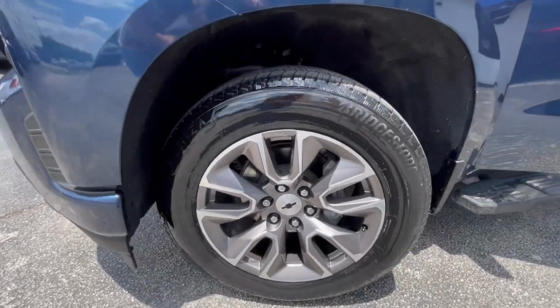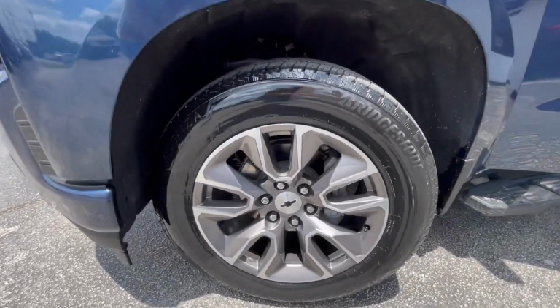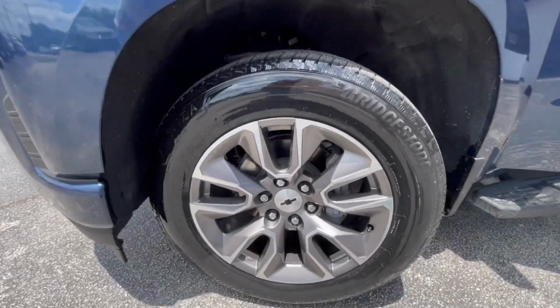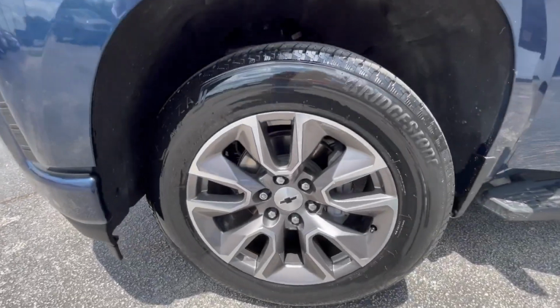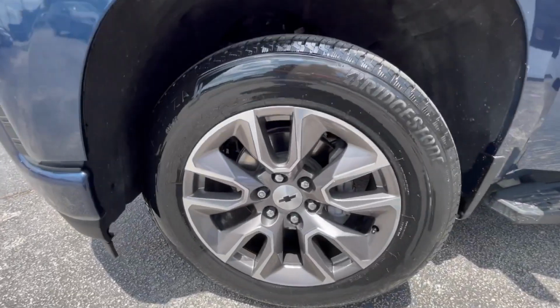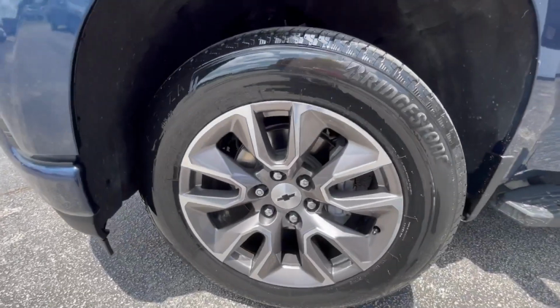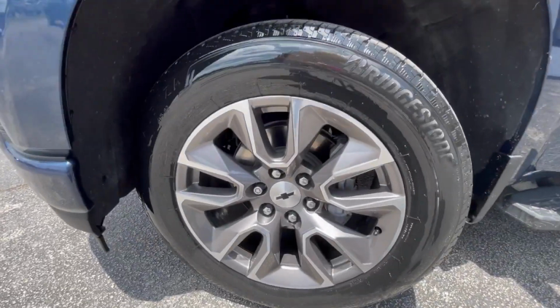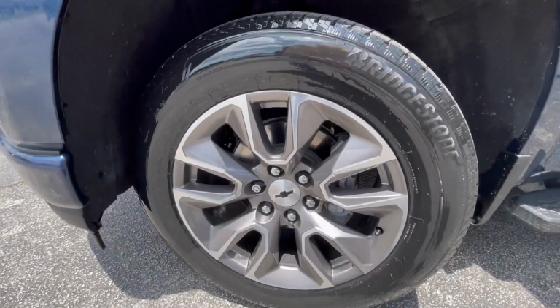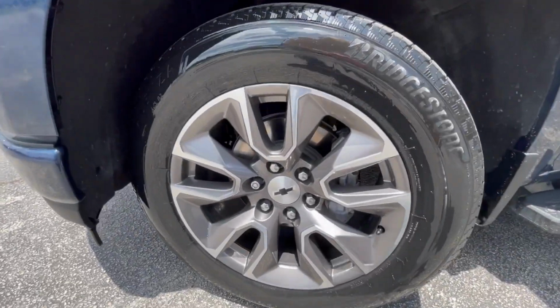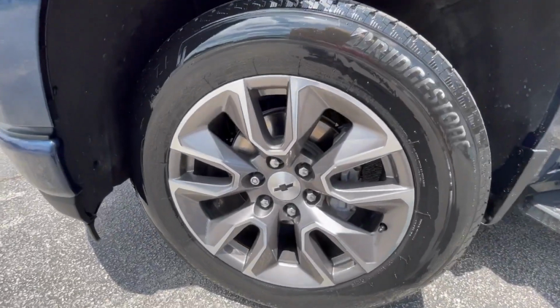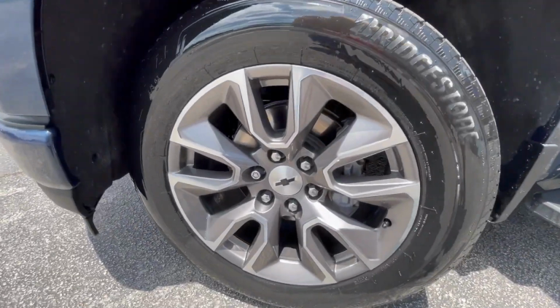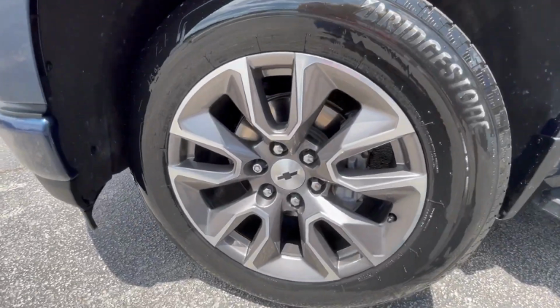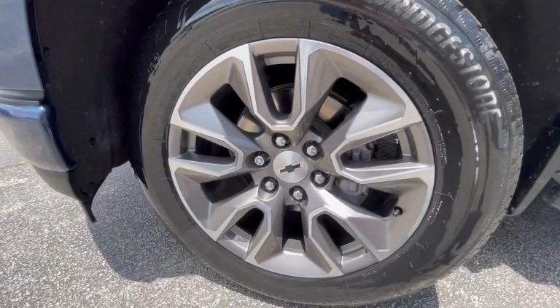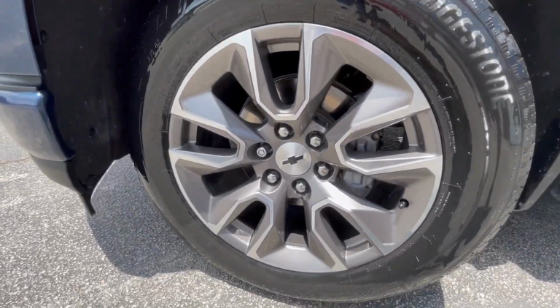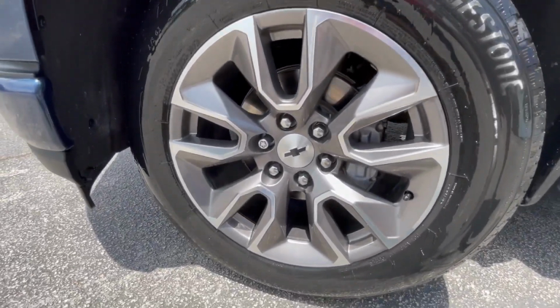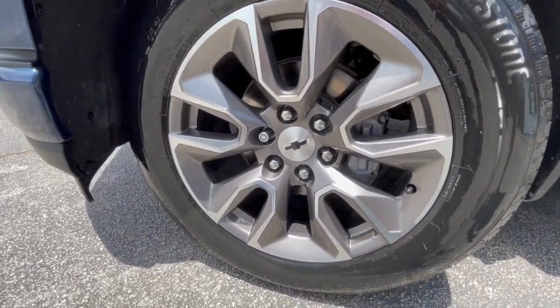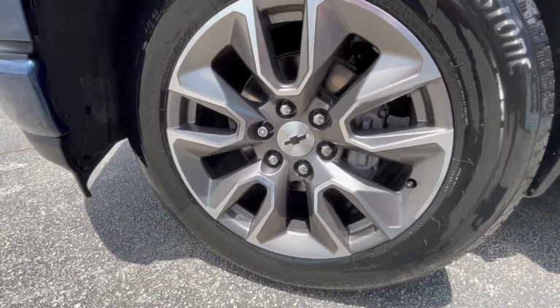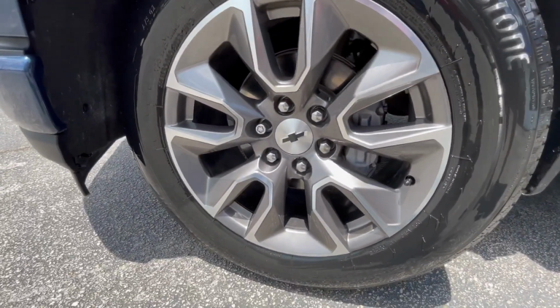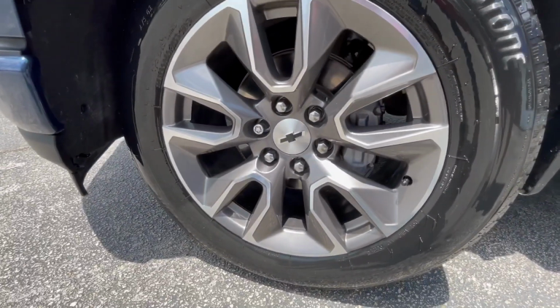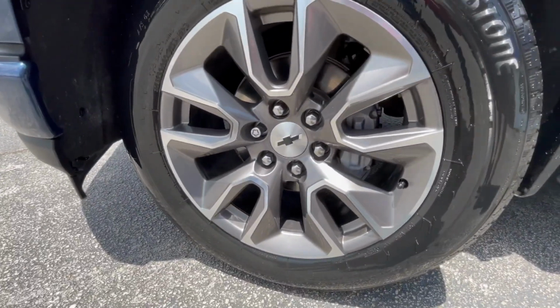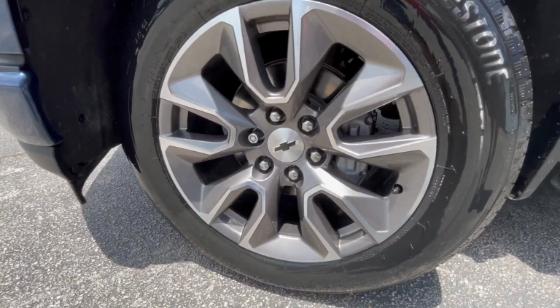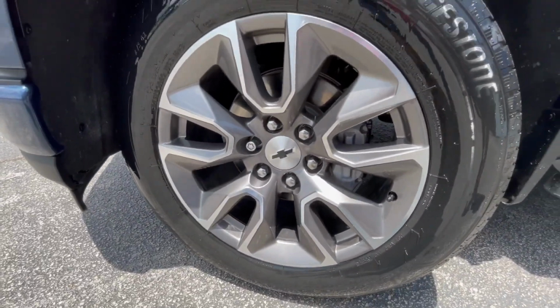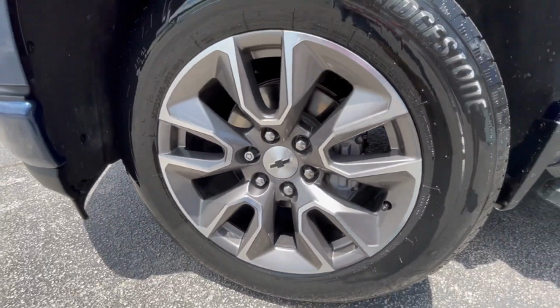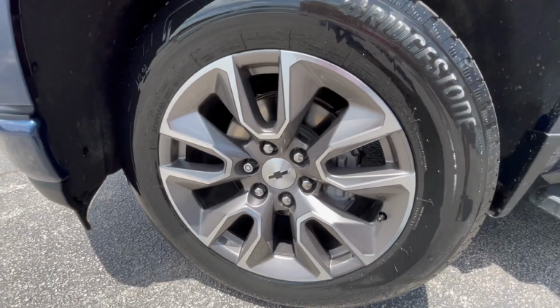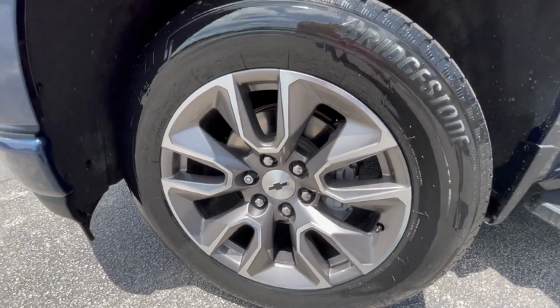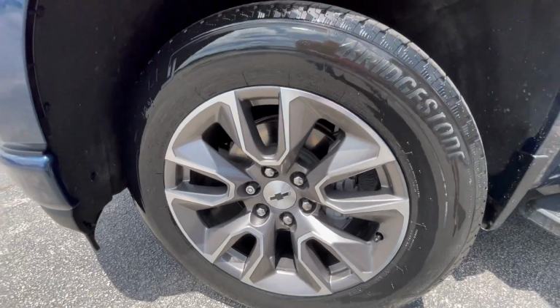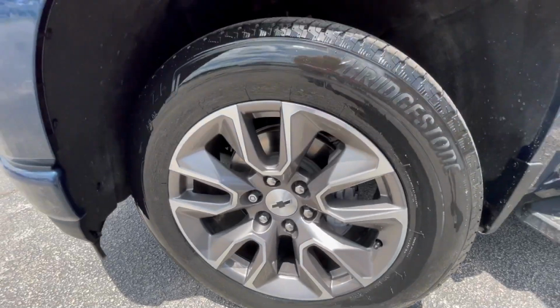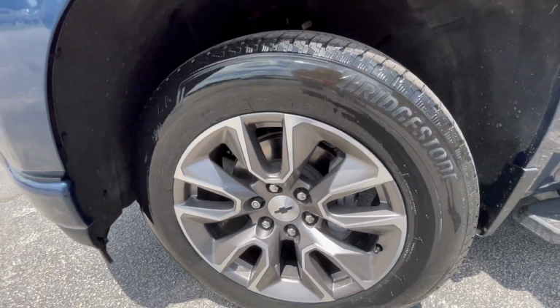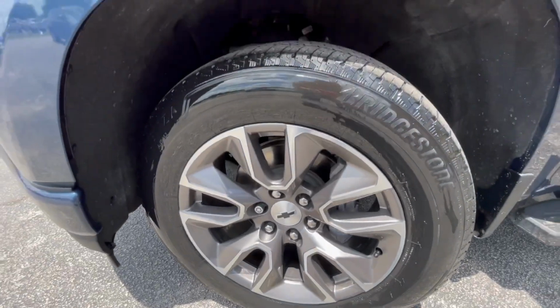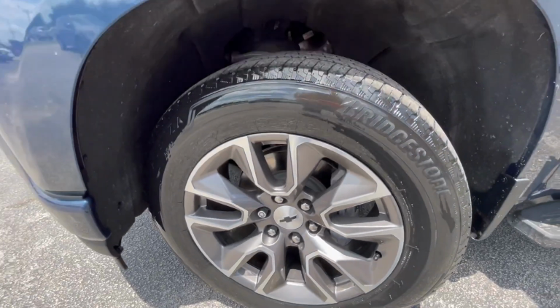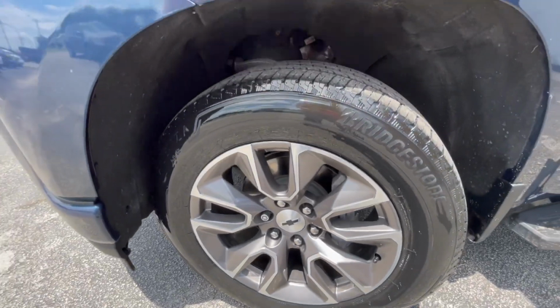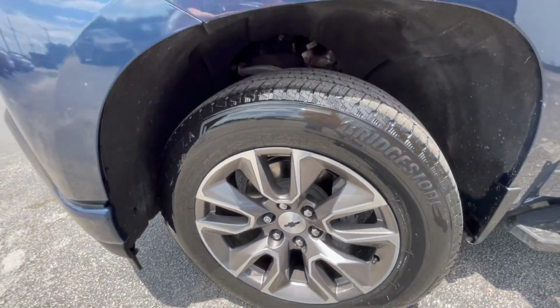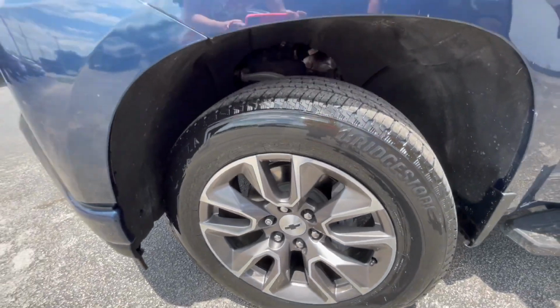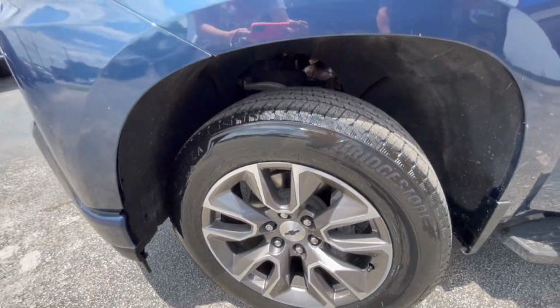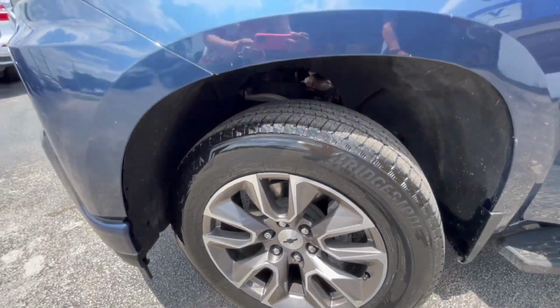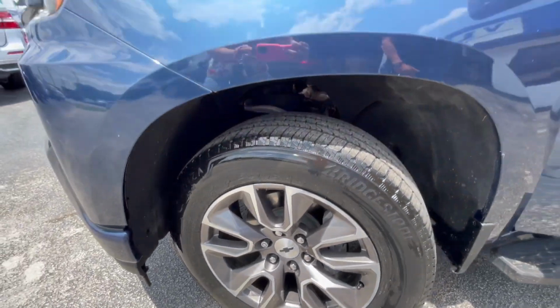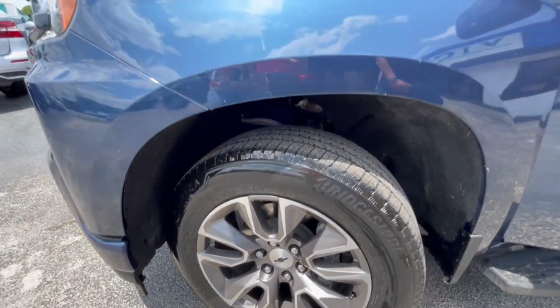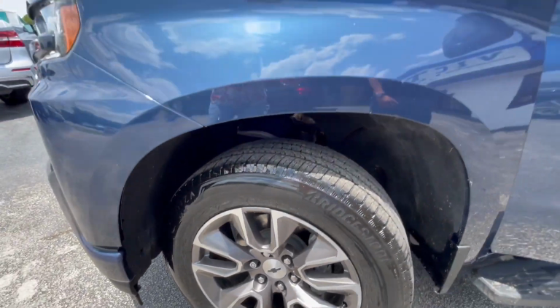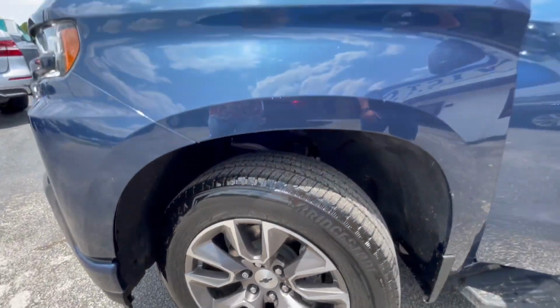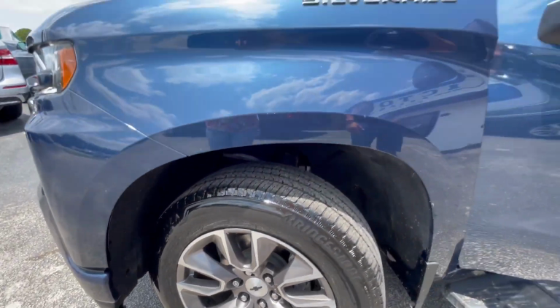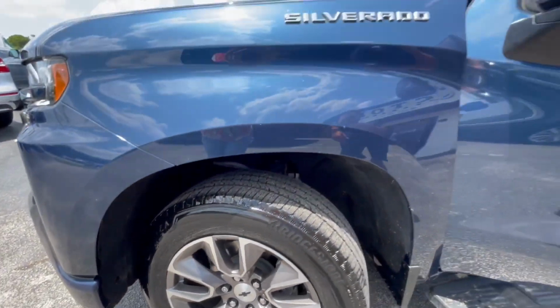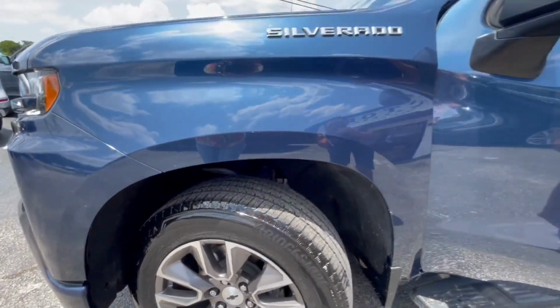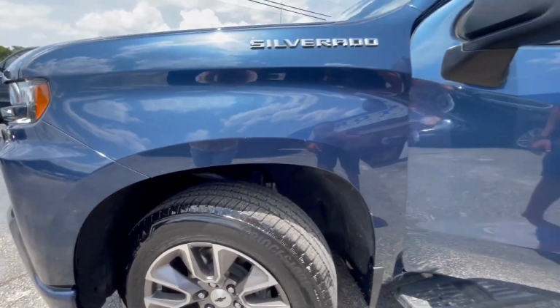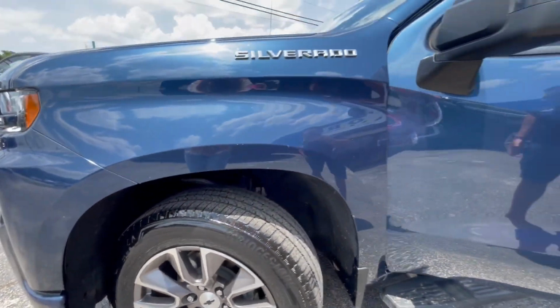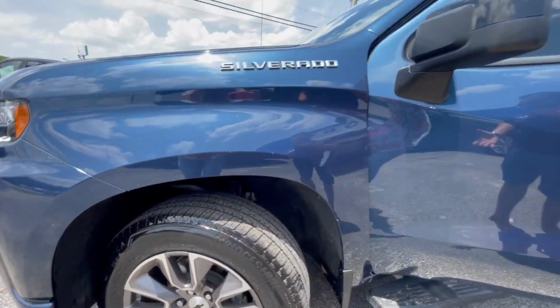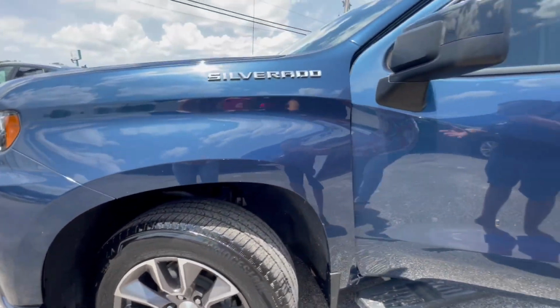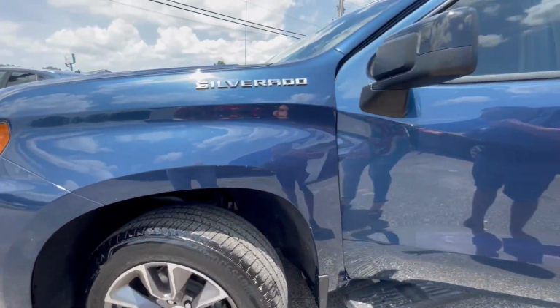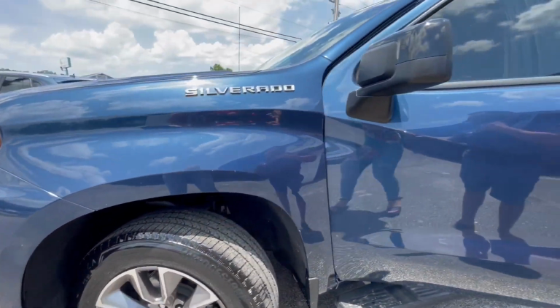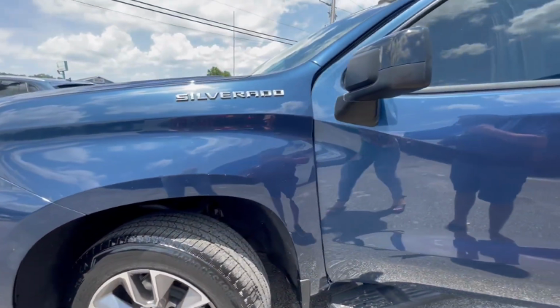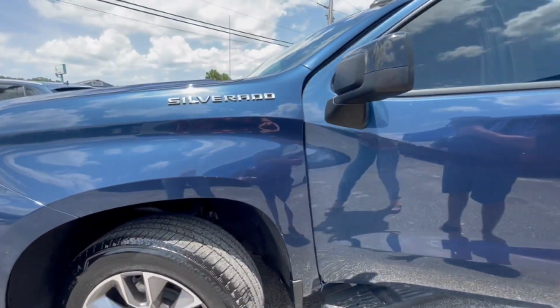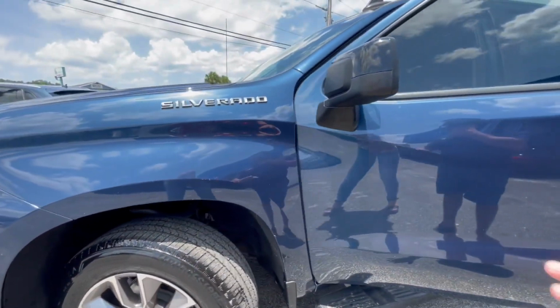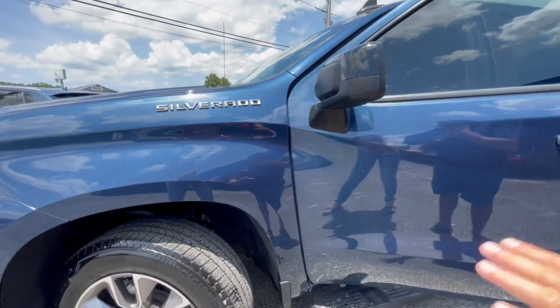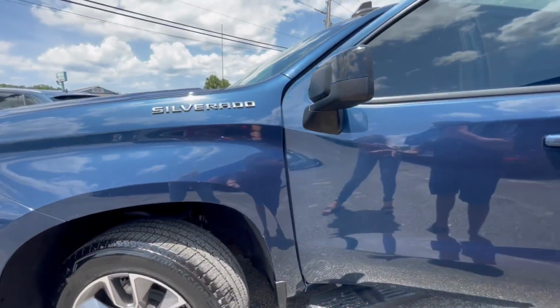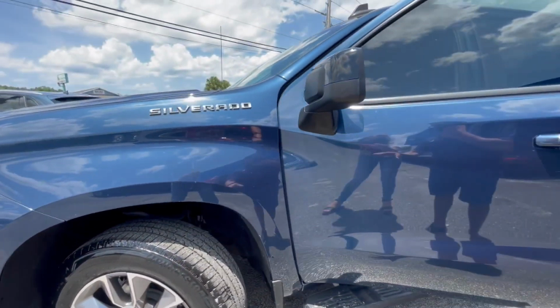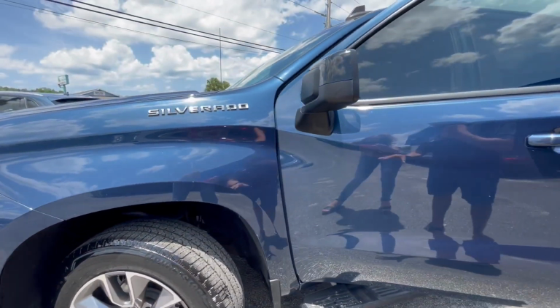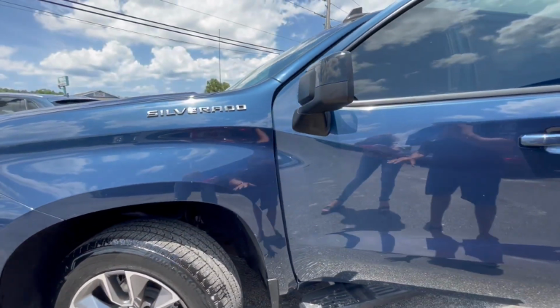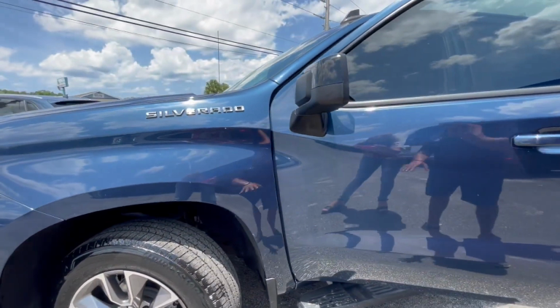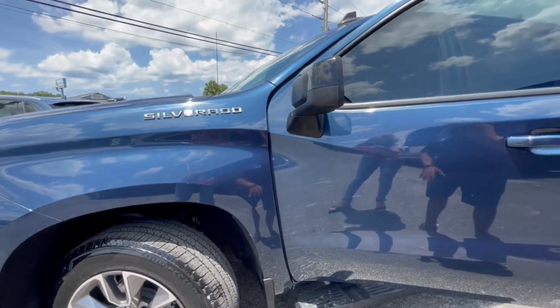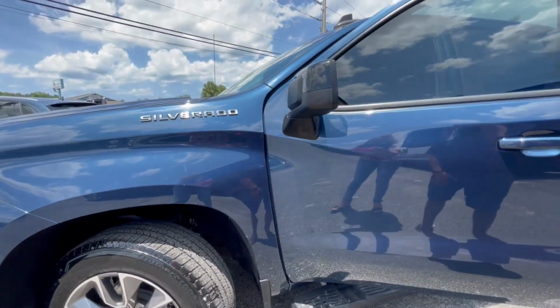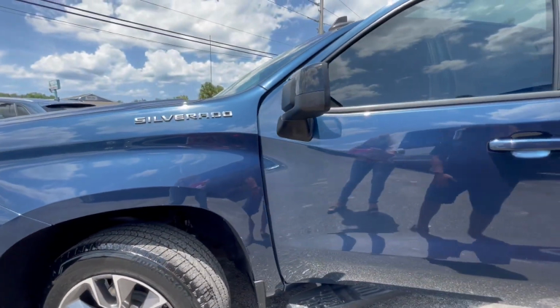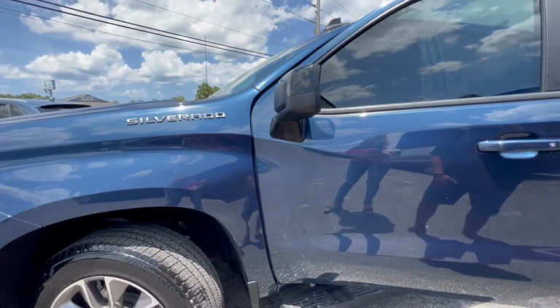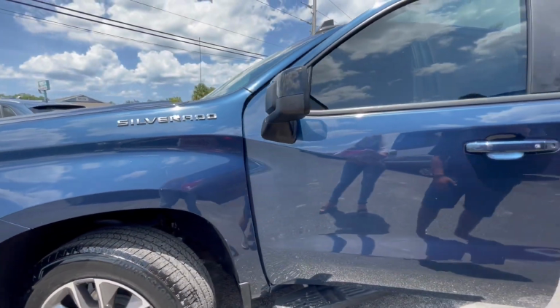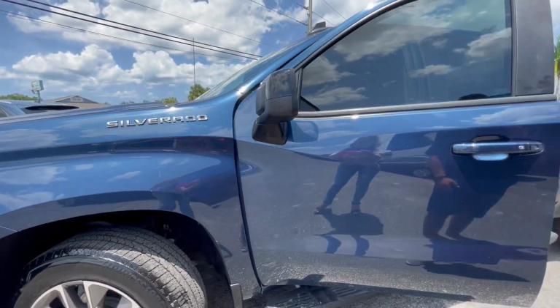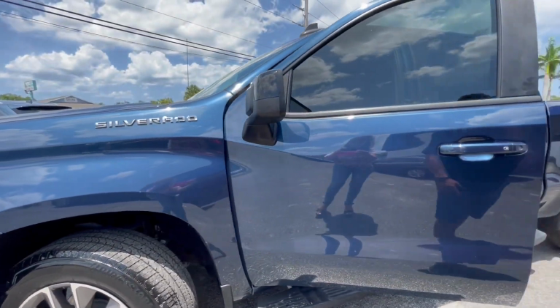We've got rims, tires, no scratches. Everything is in great condition.